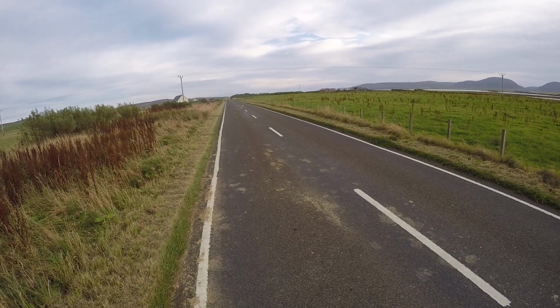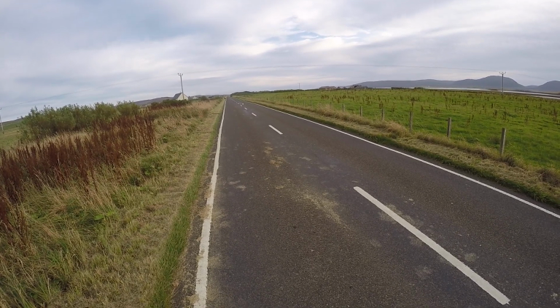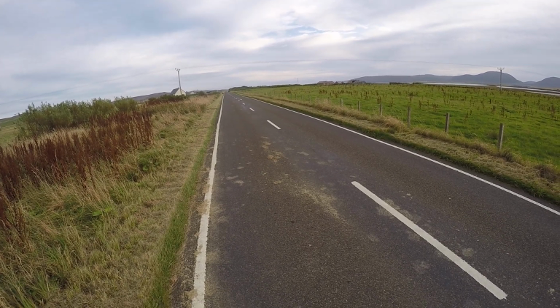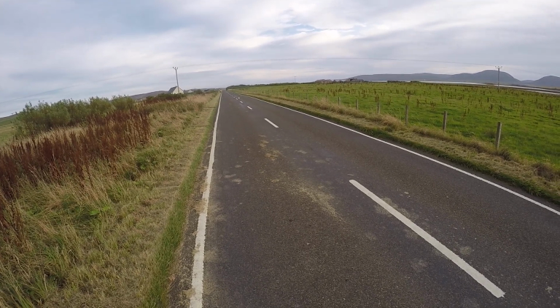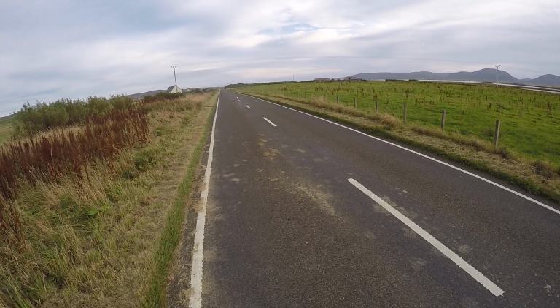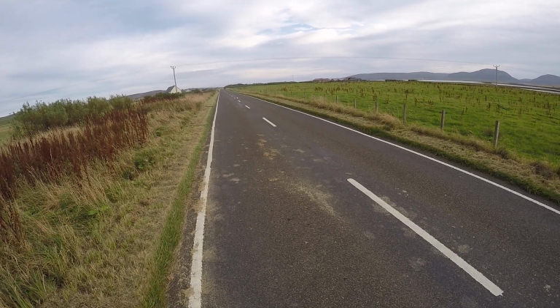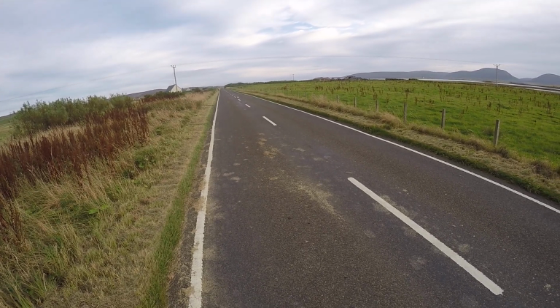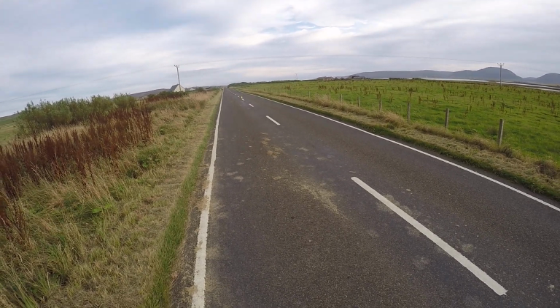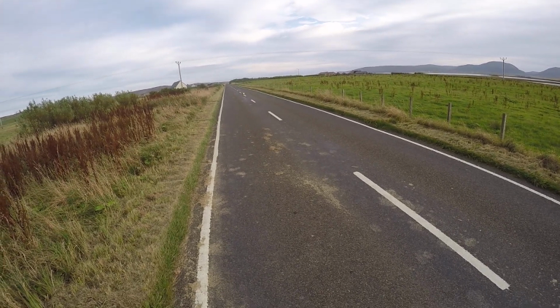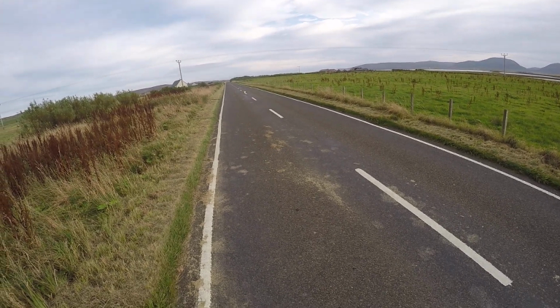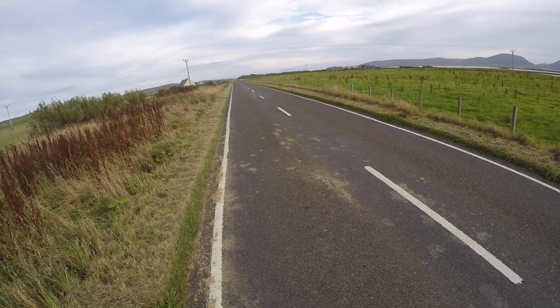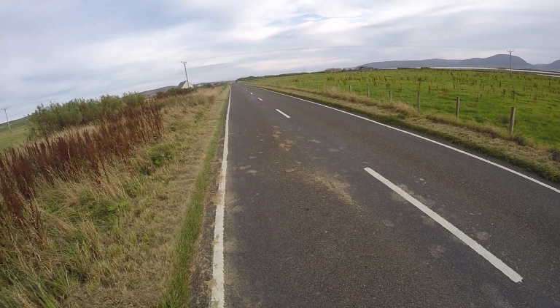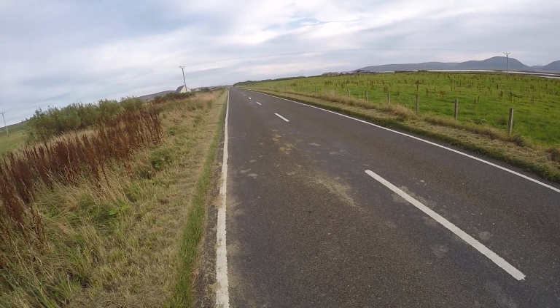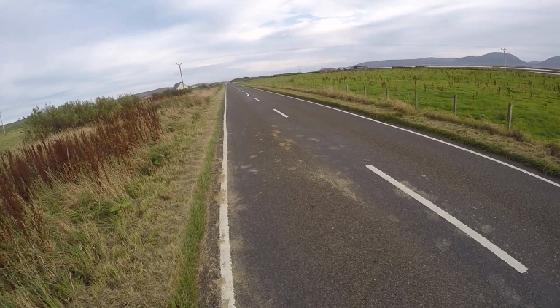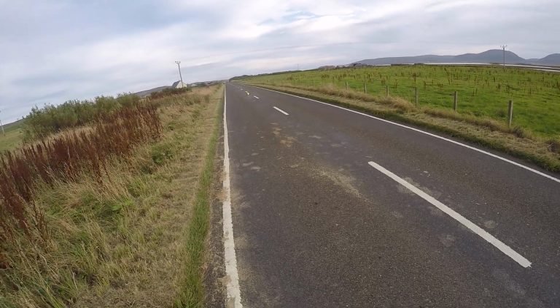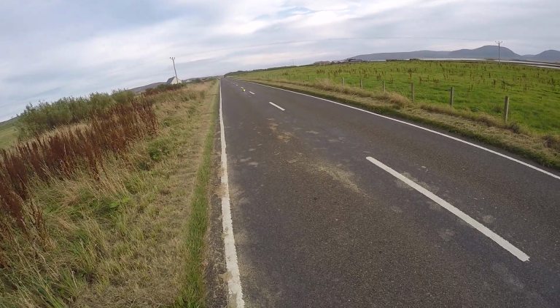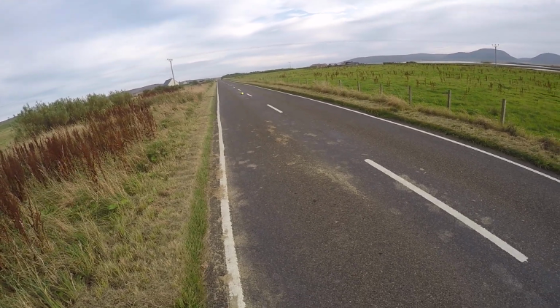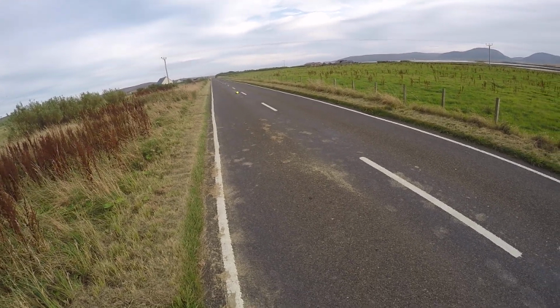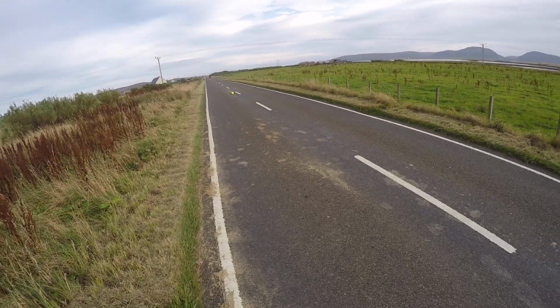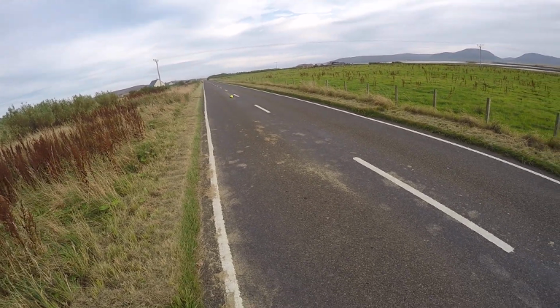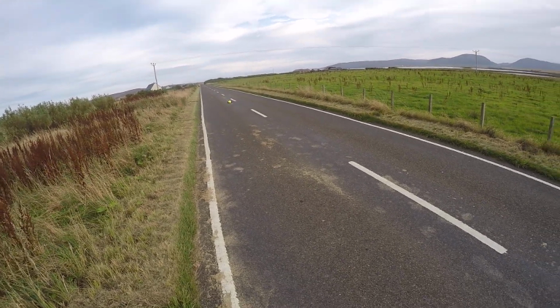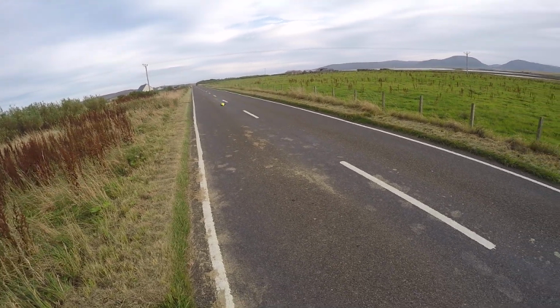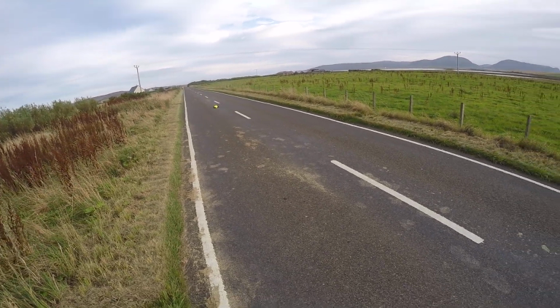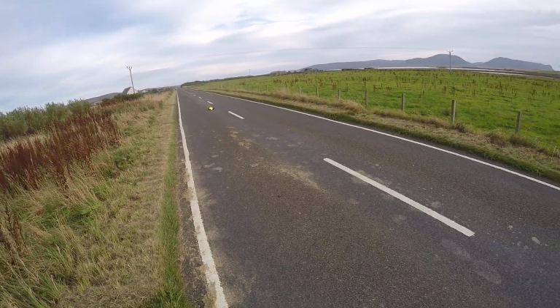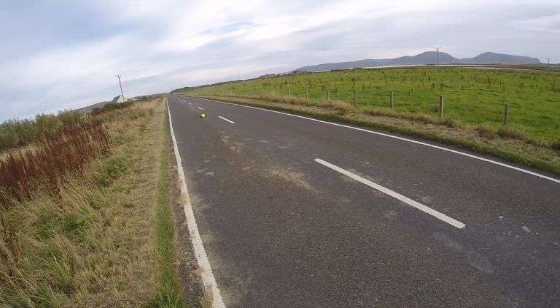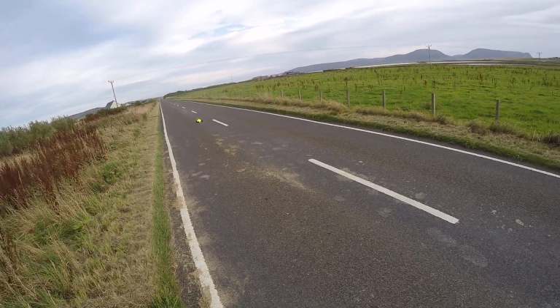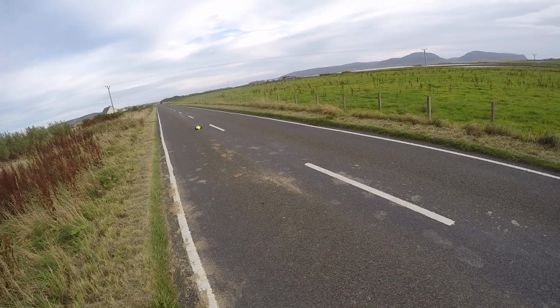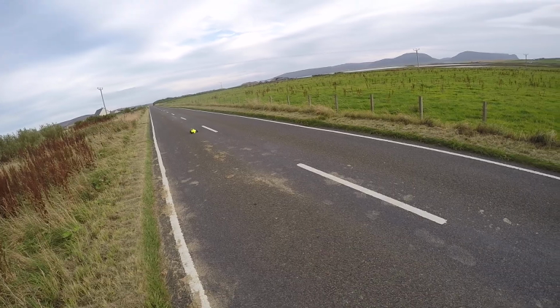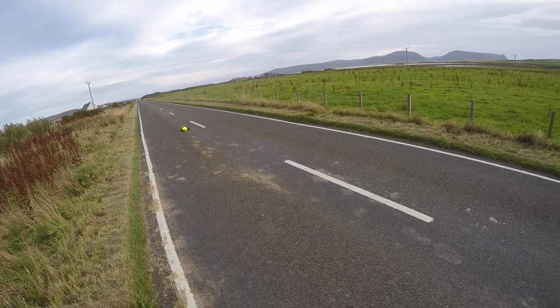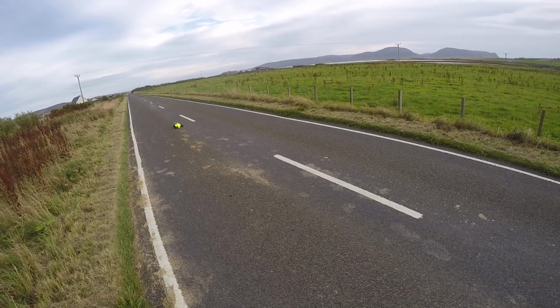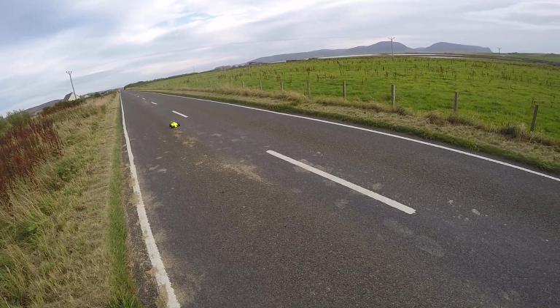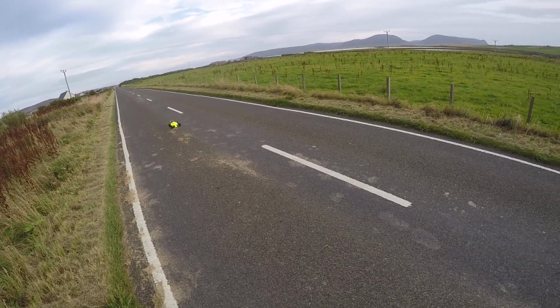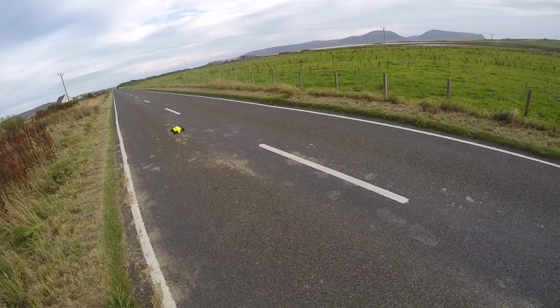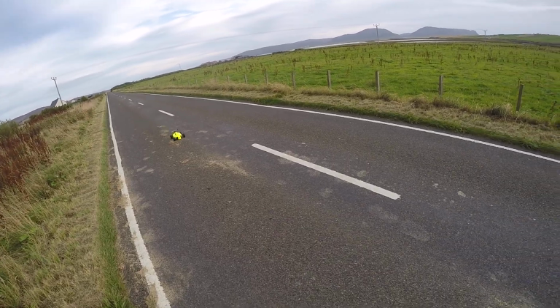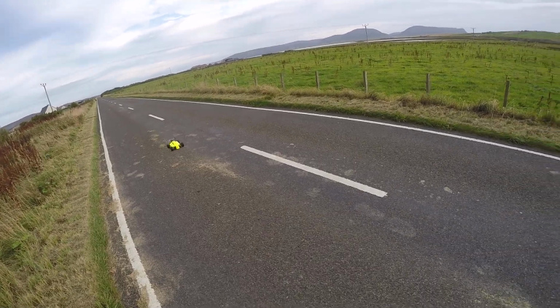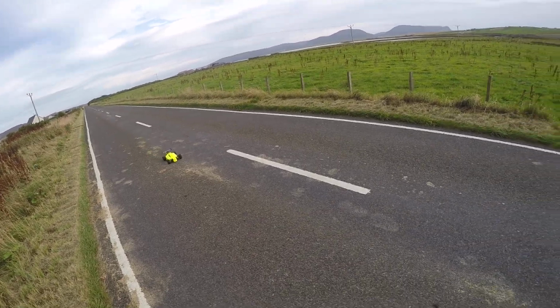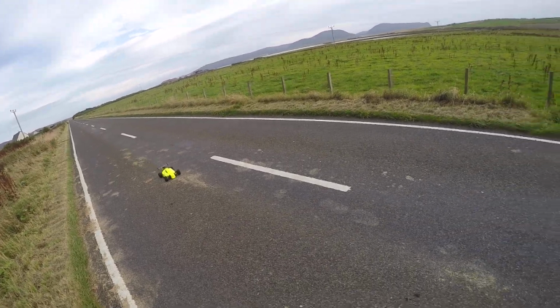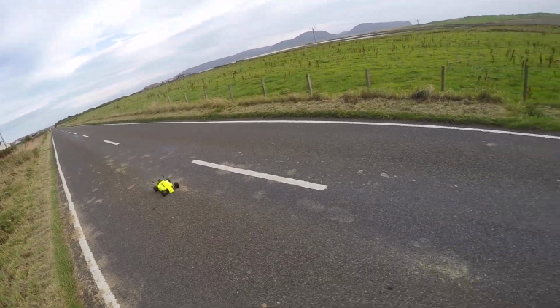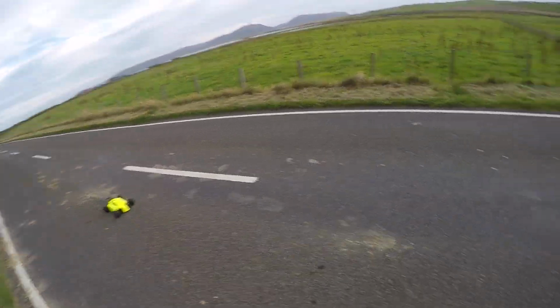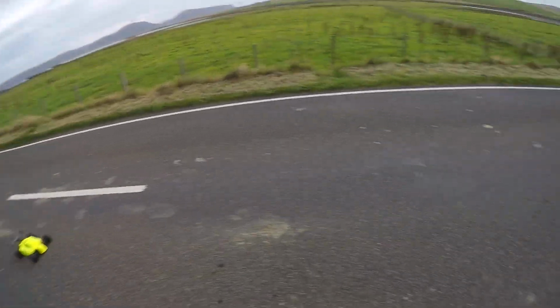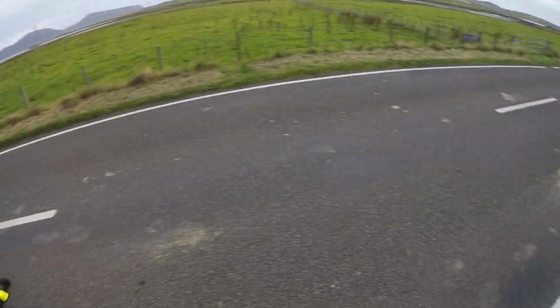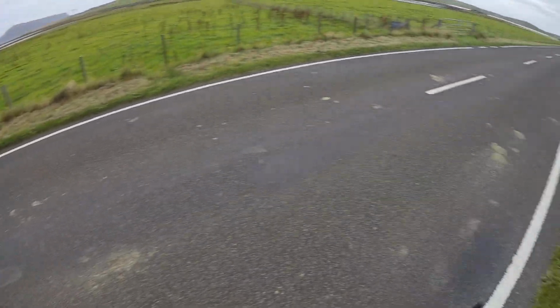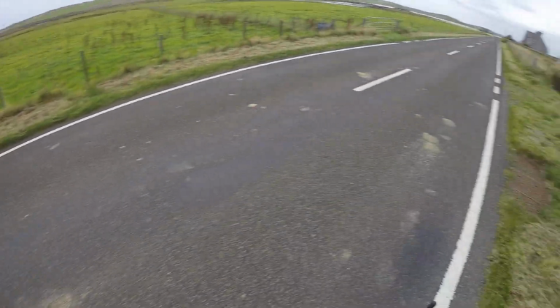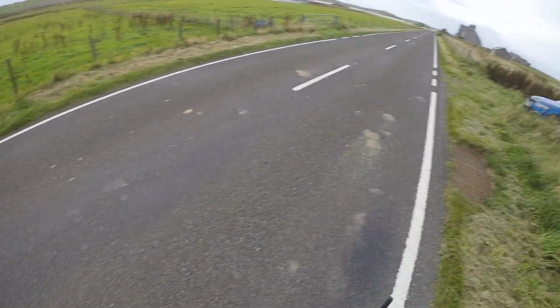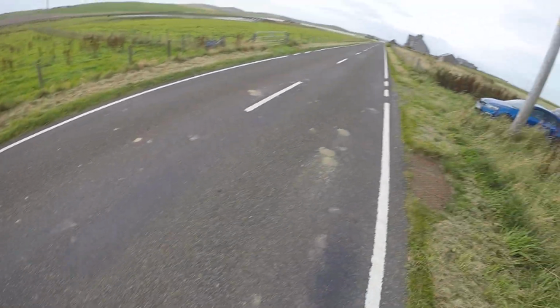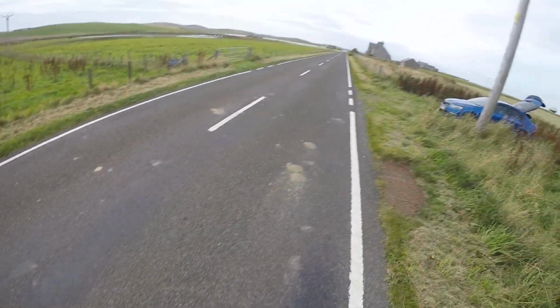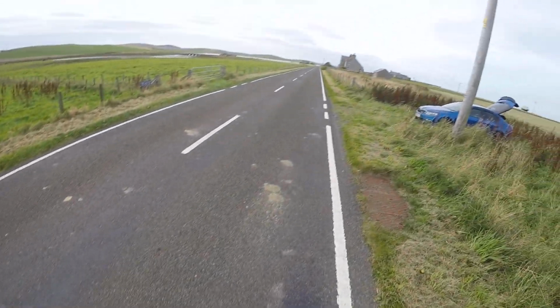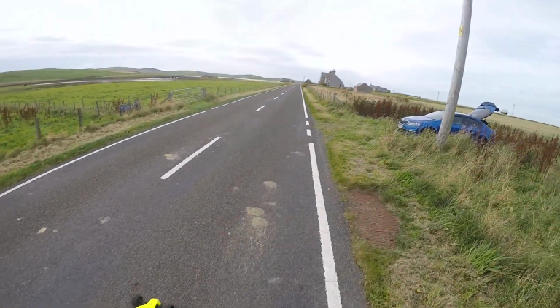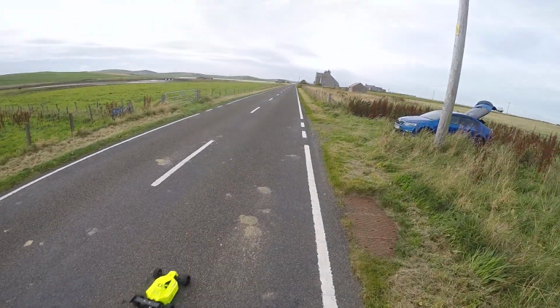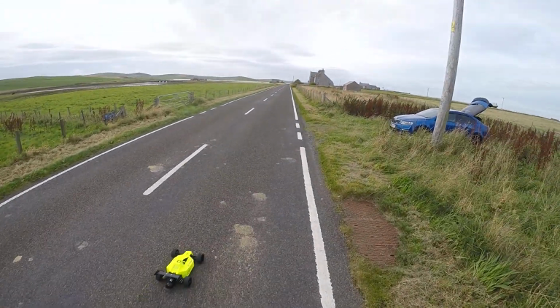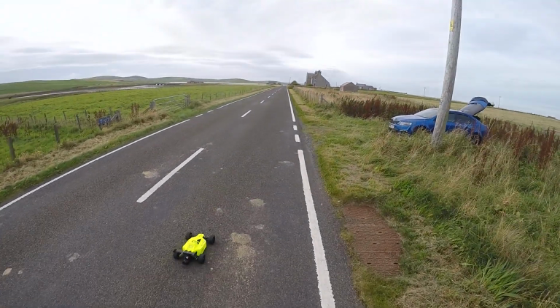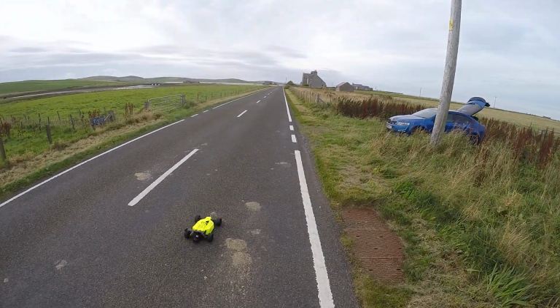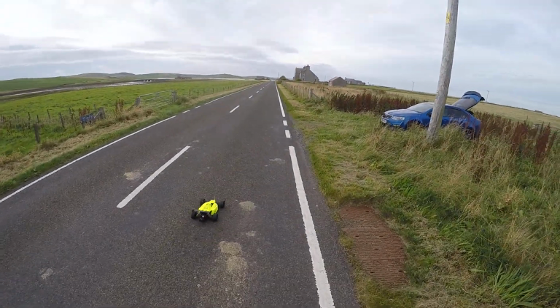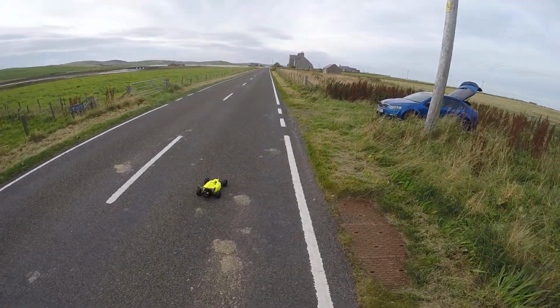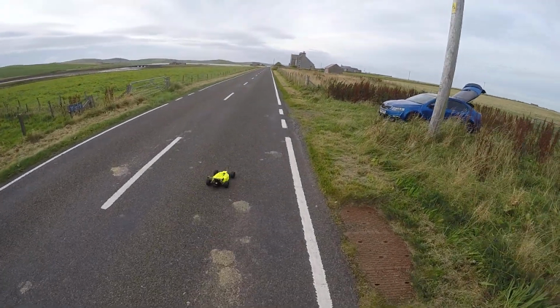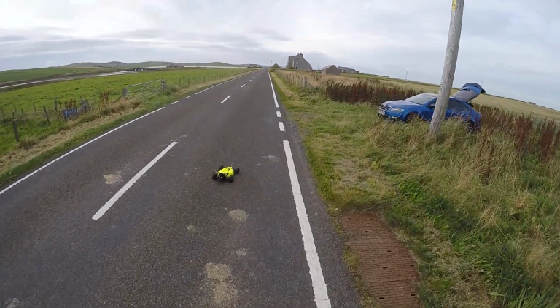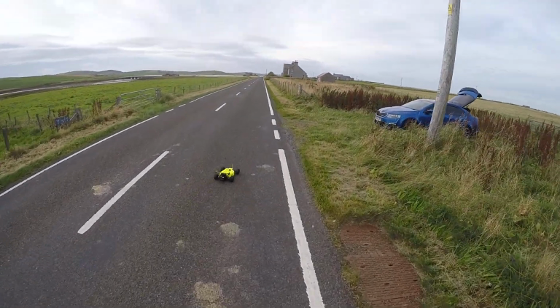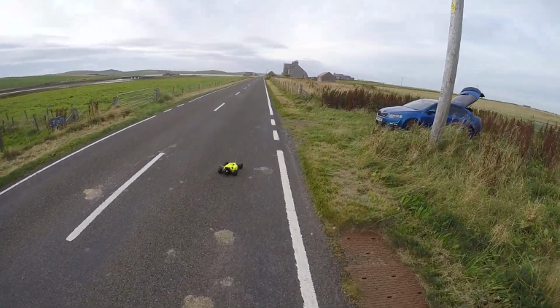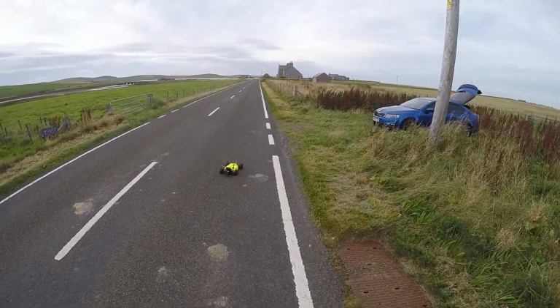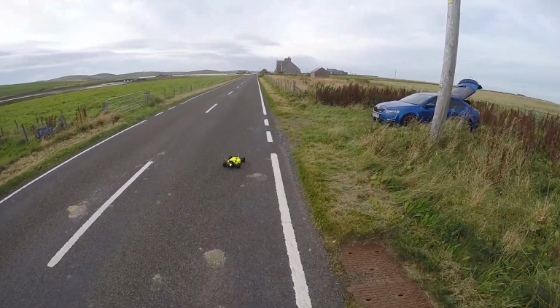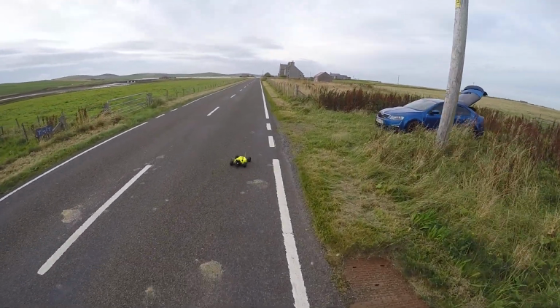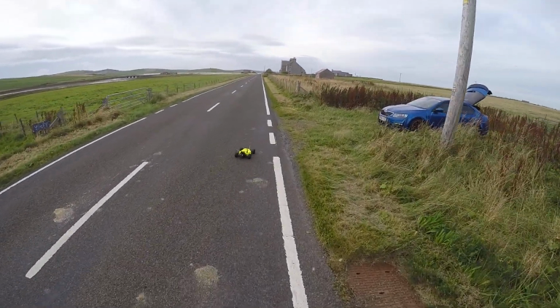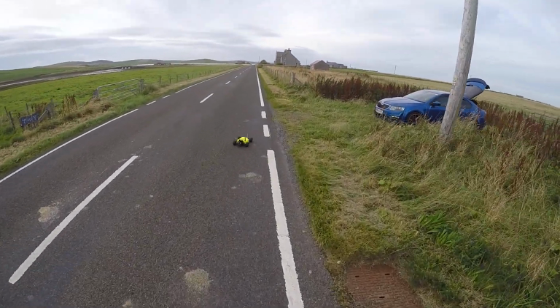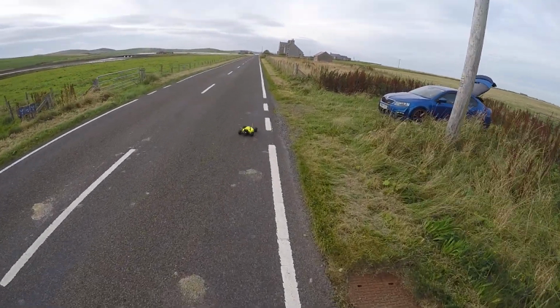I don't like going across the white line, but sometimes you've just got to keep it going.